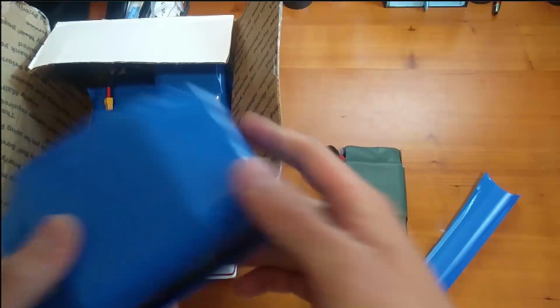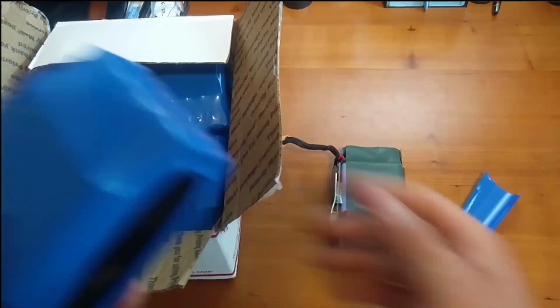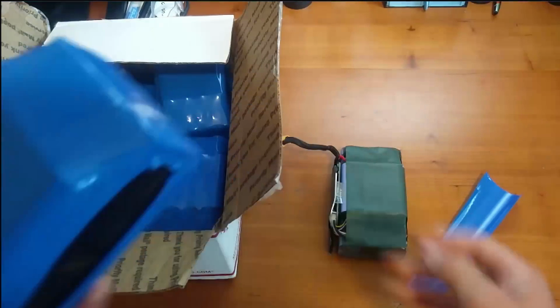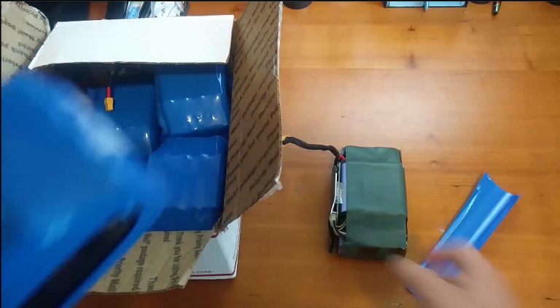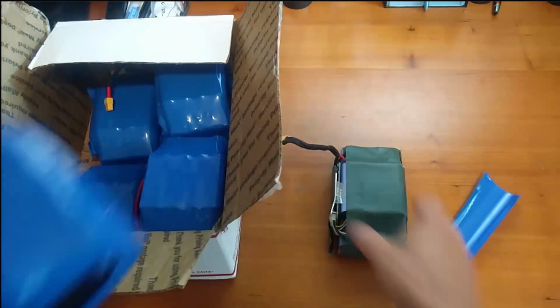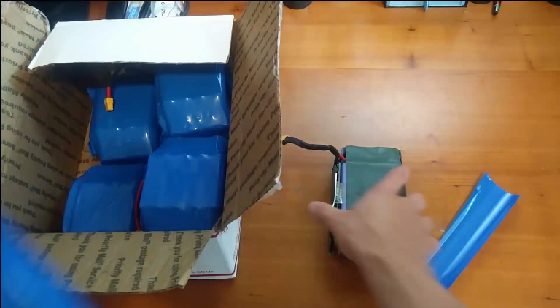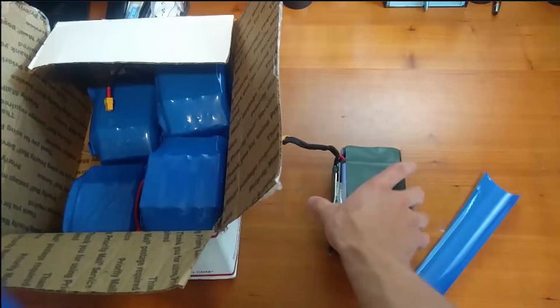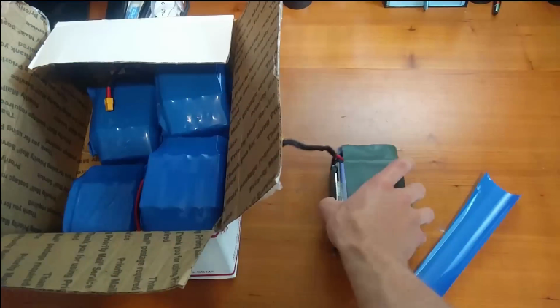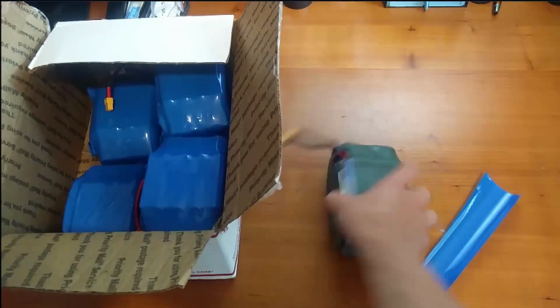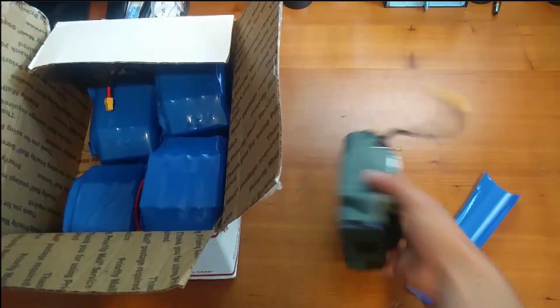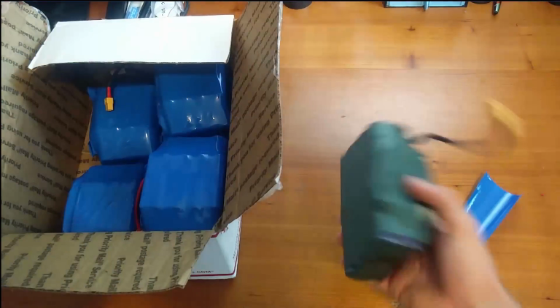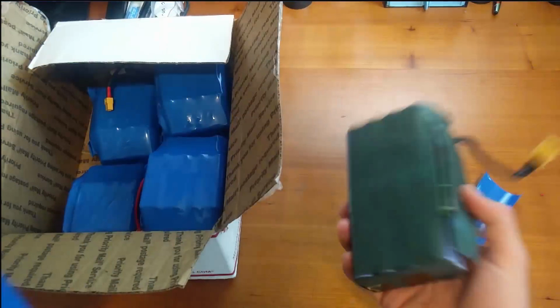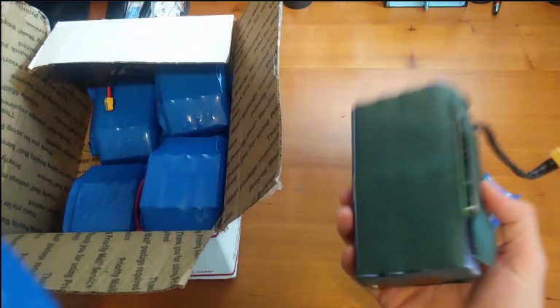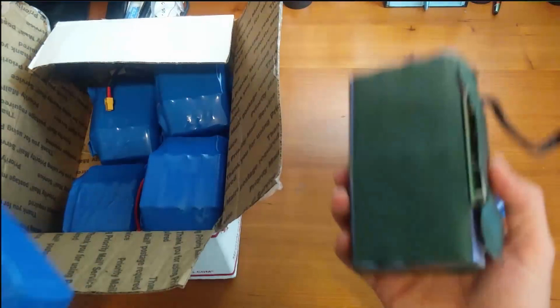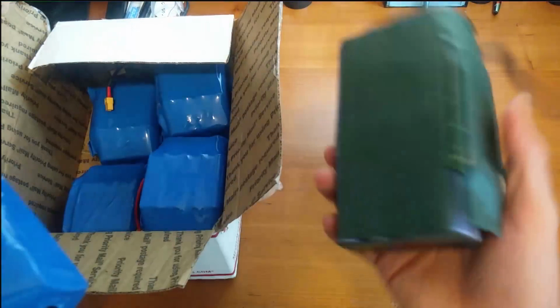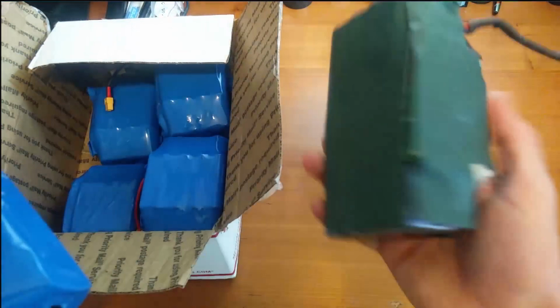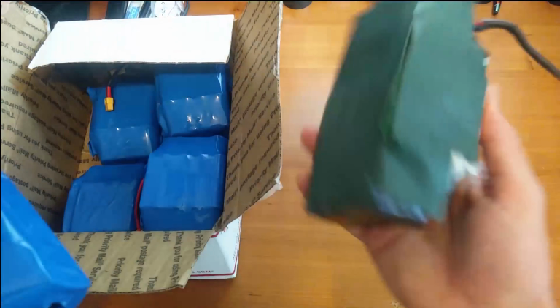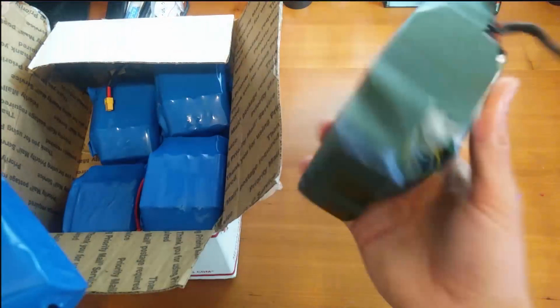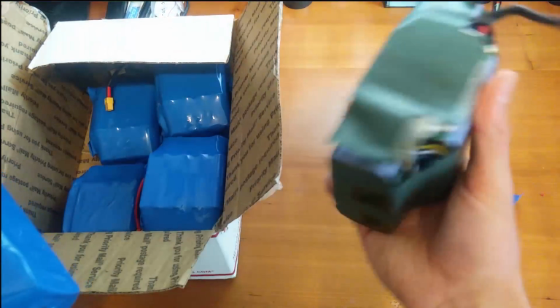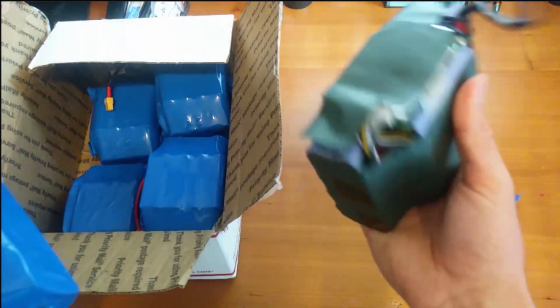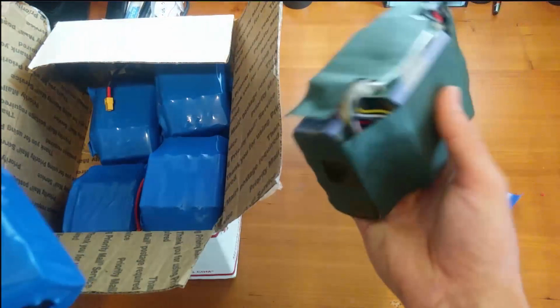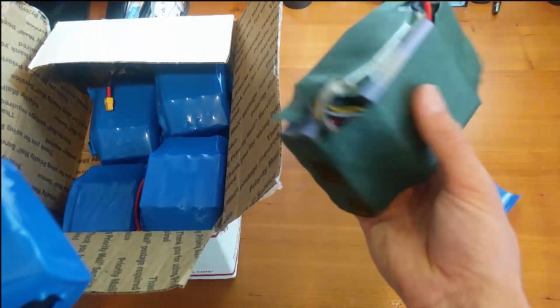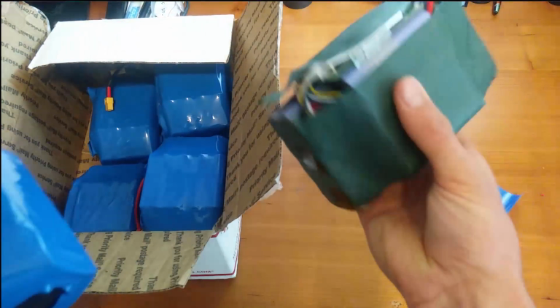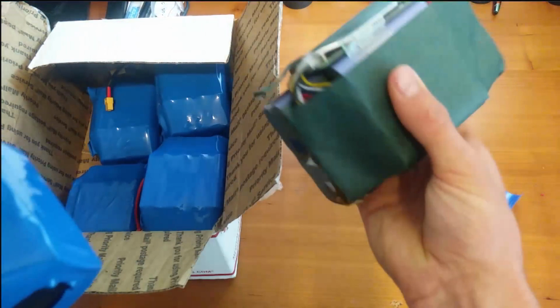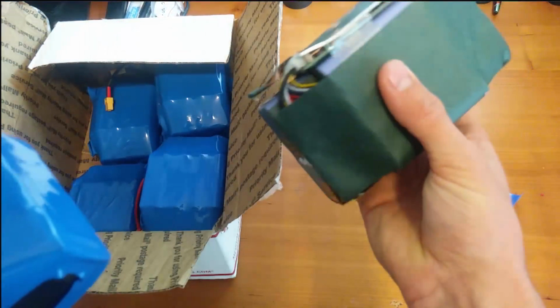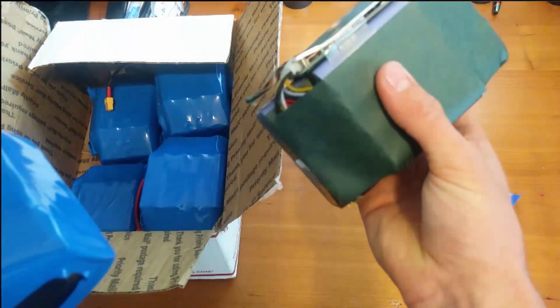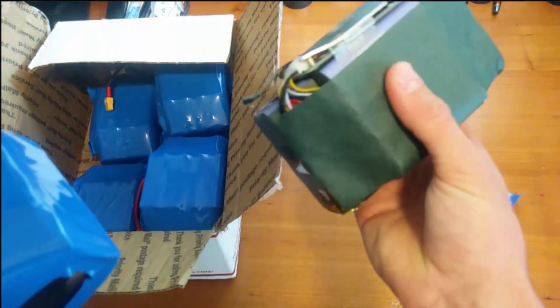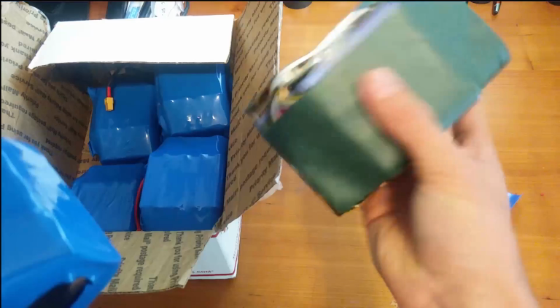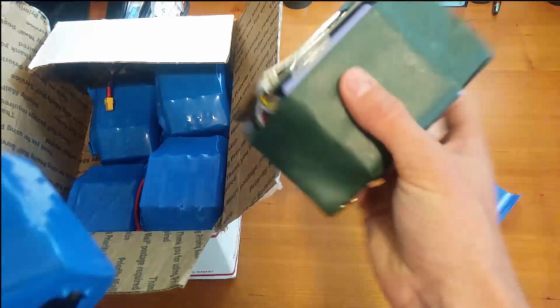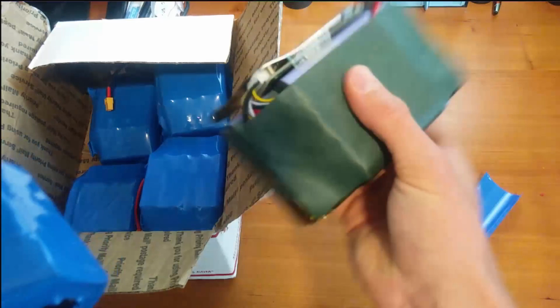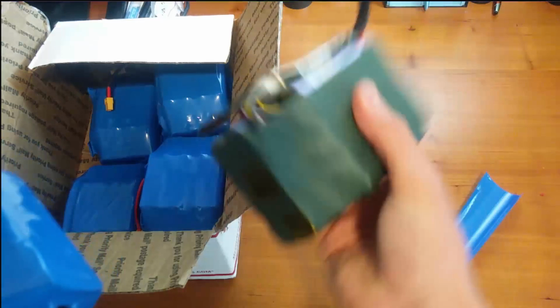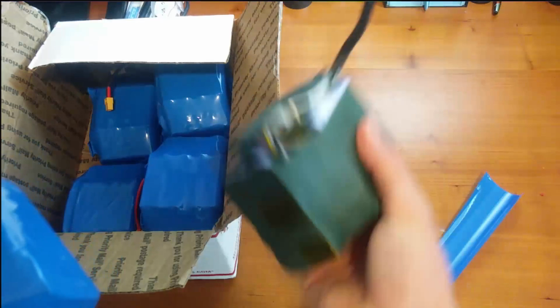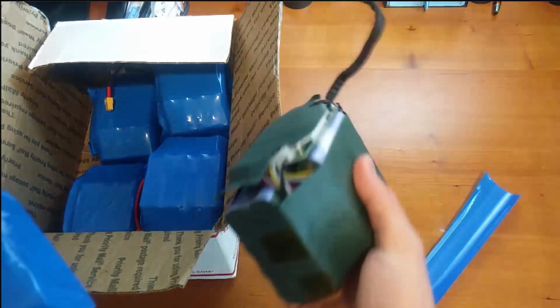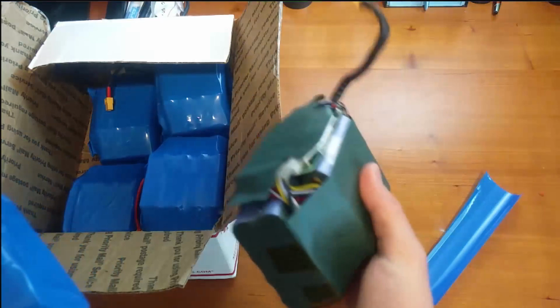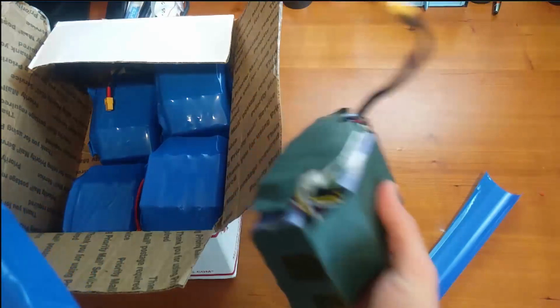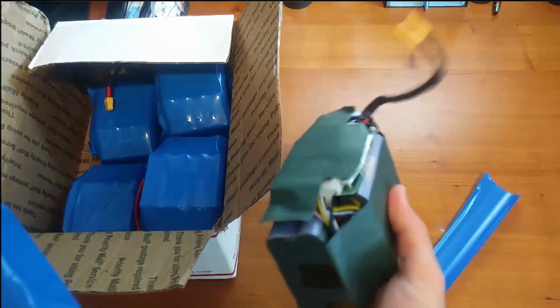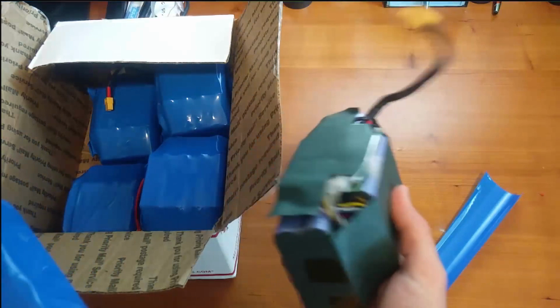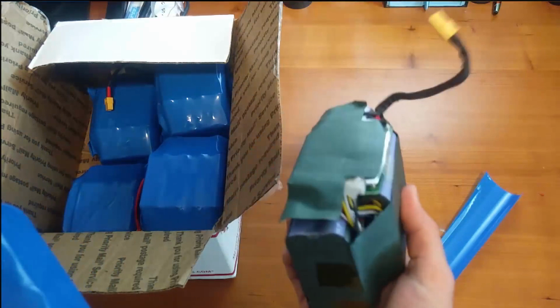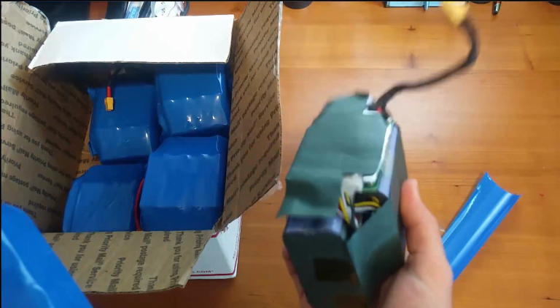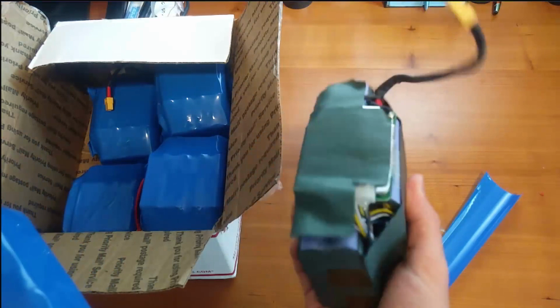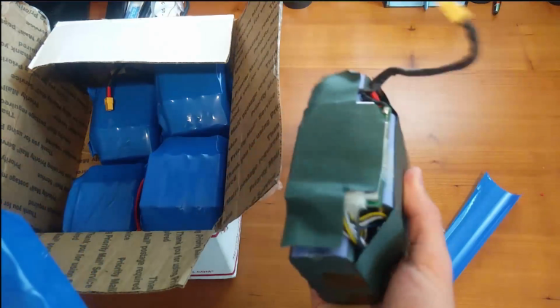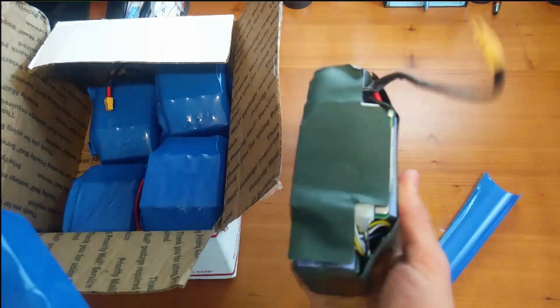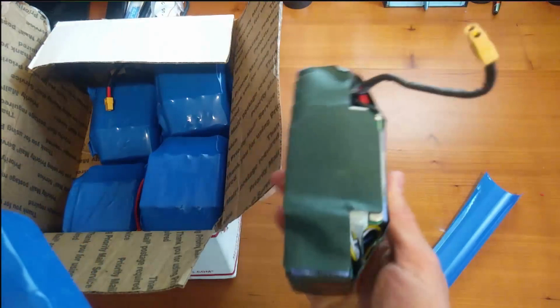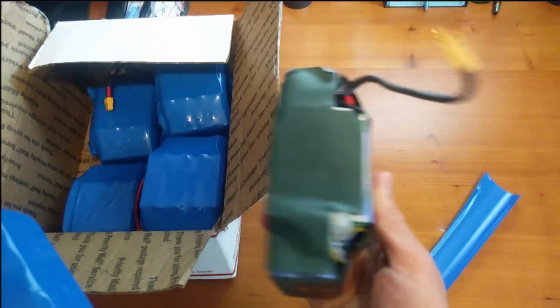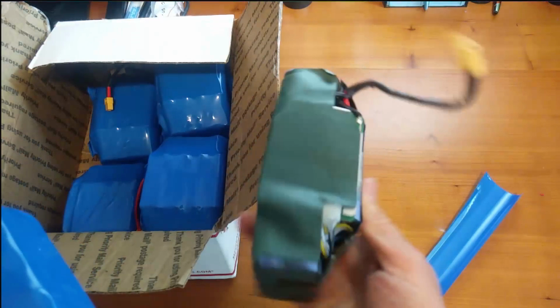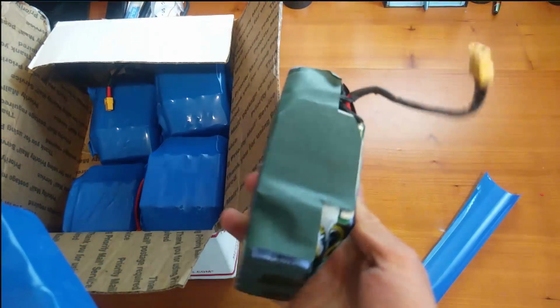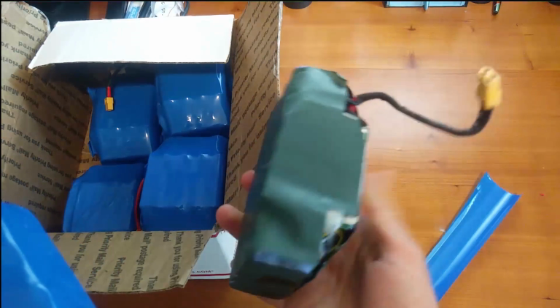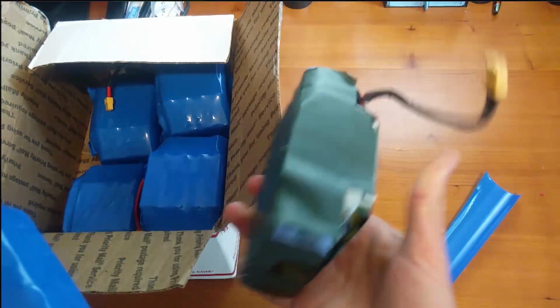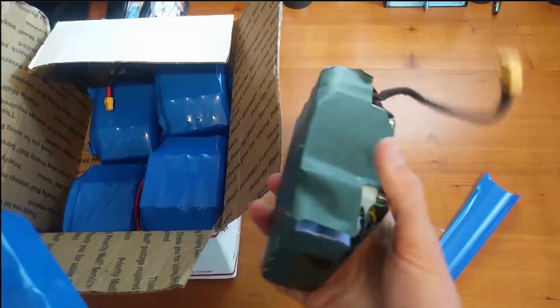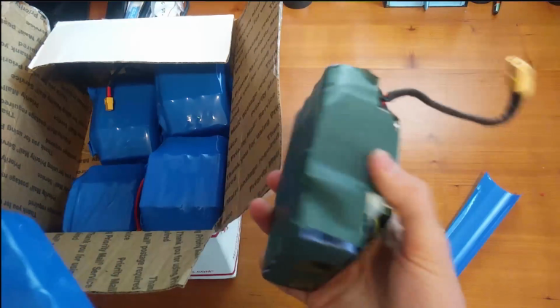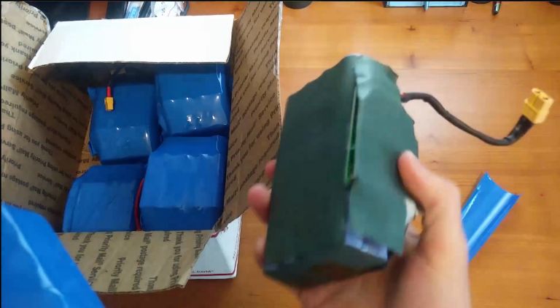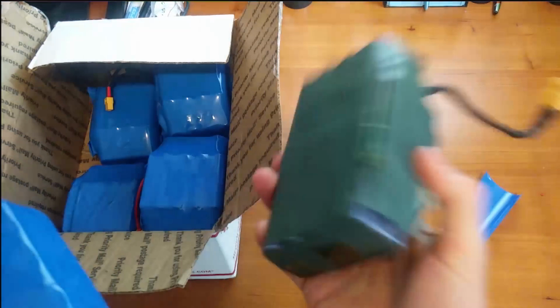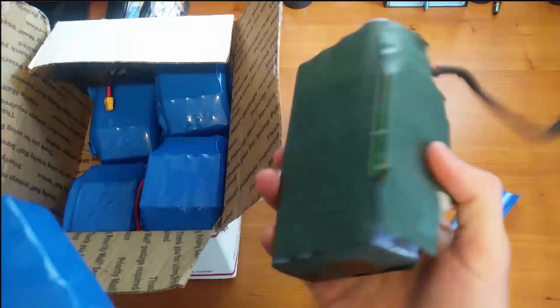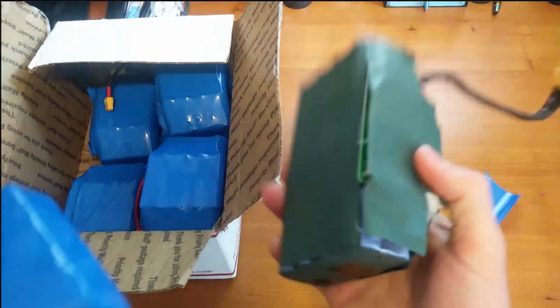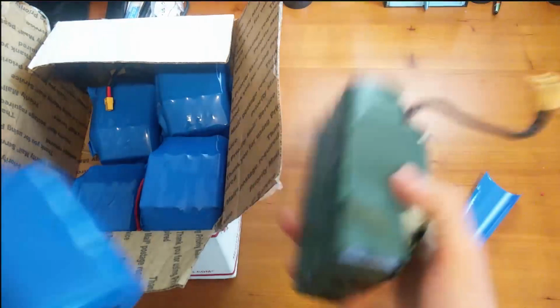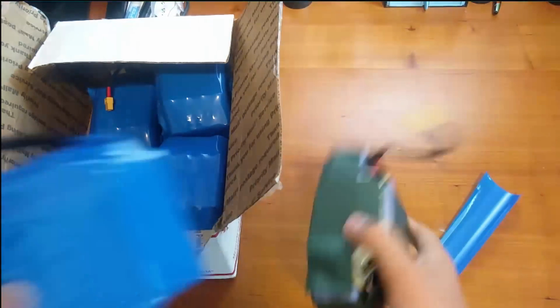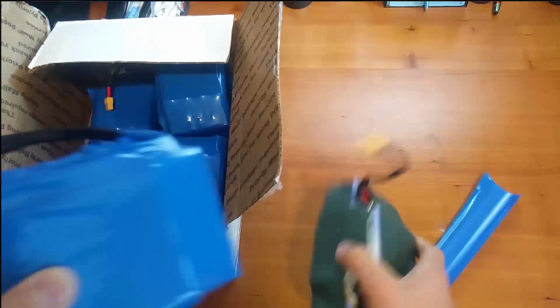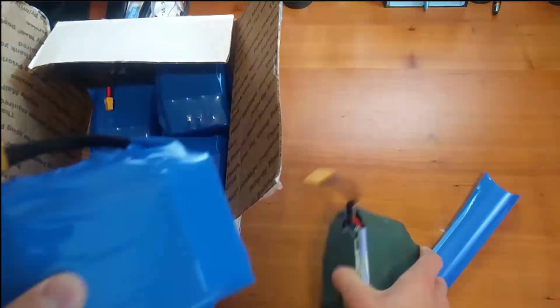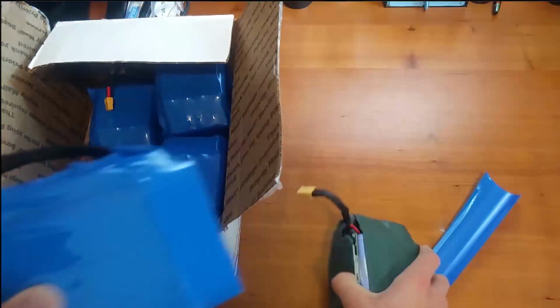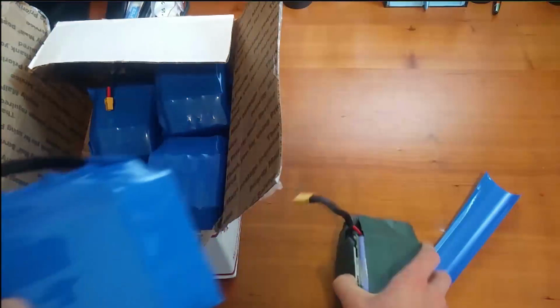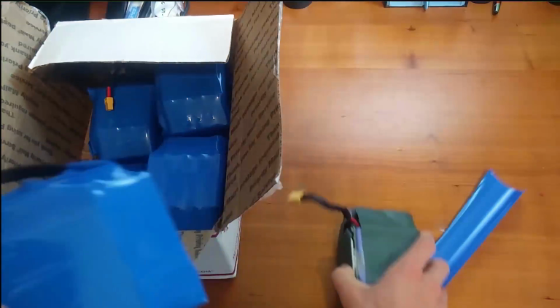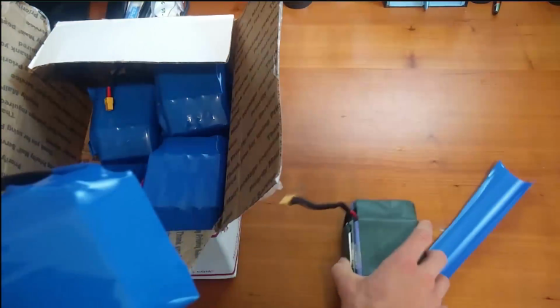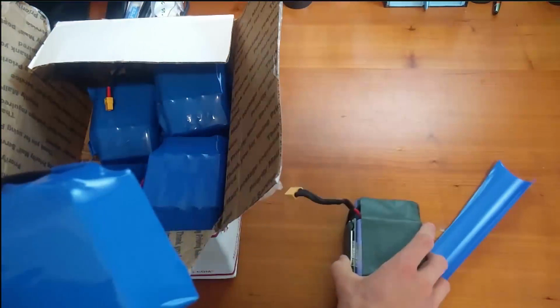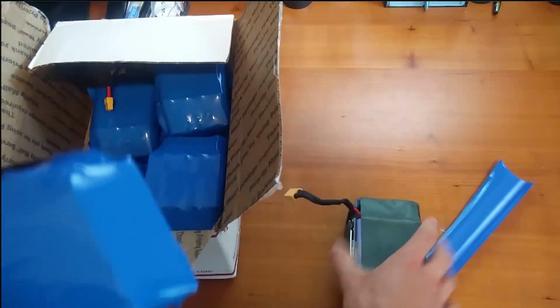It feels a lot safer than just using a bare cell. These guys, if they didn't have this wrap on, I'd be a little bit worried about short circuits. But all in all, these cells are great.